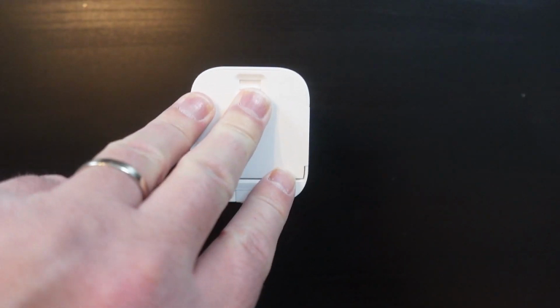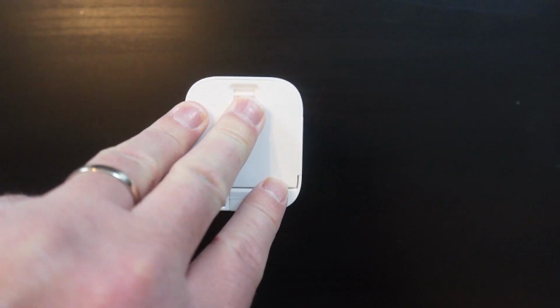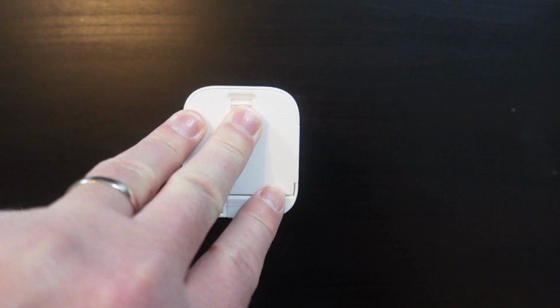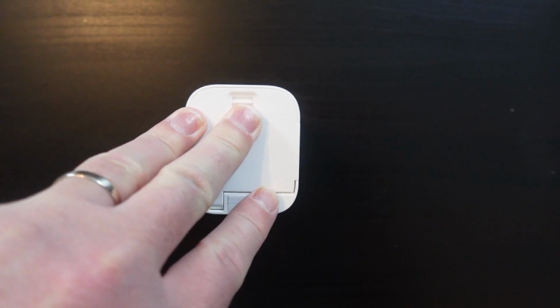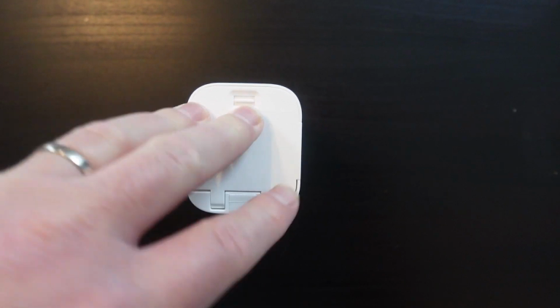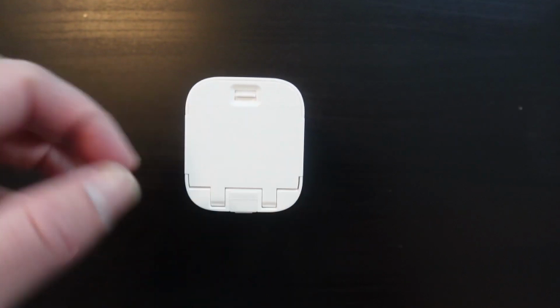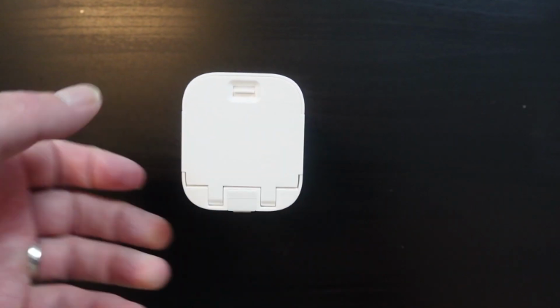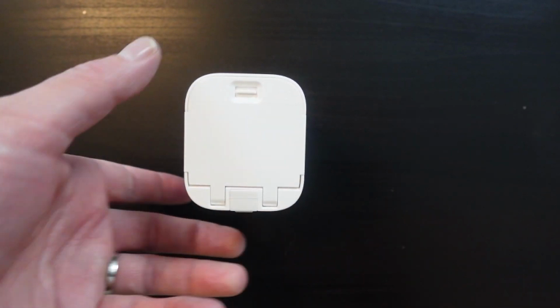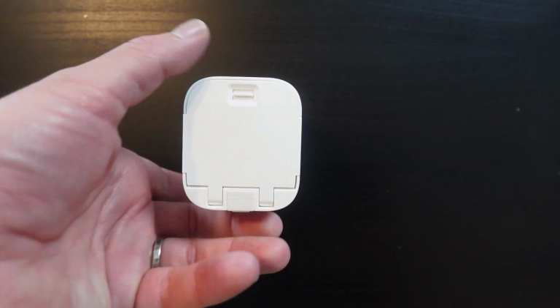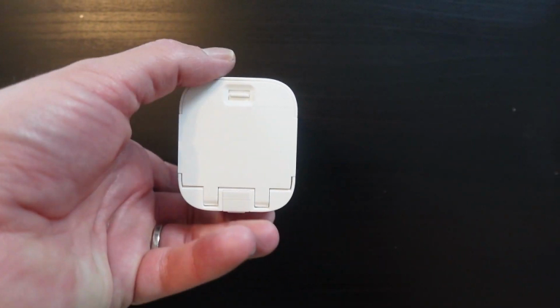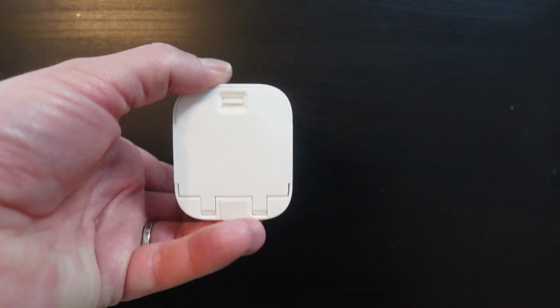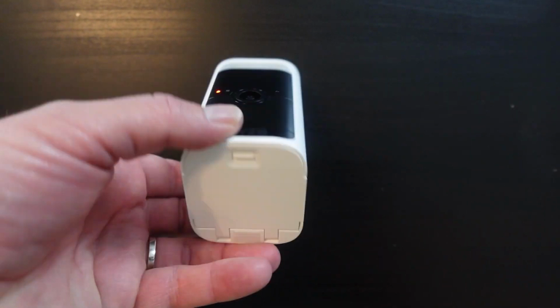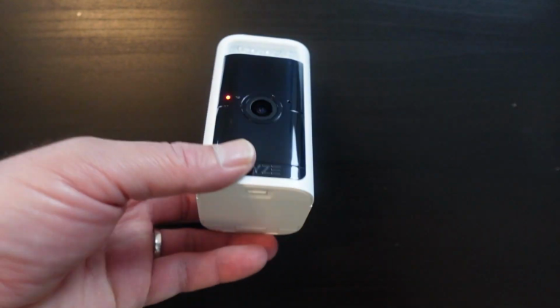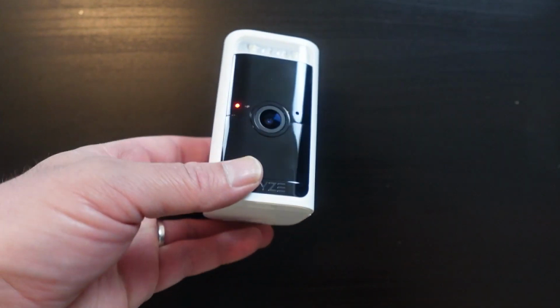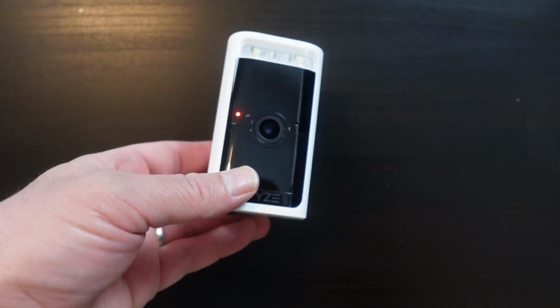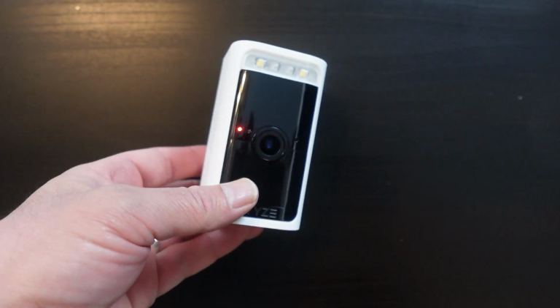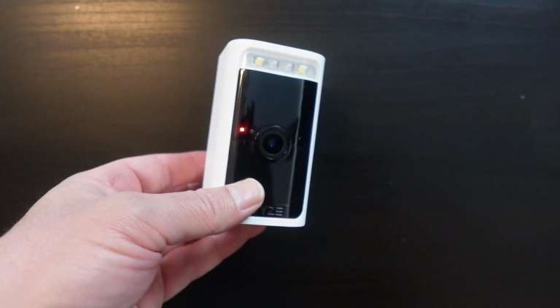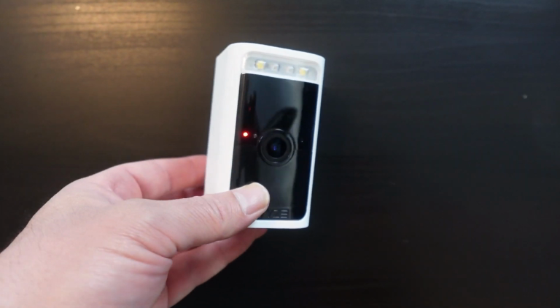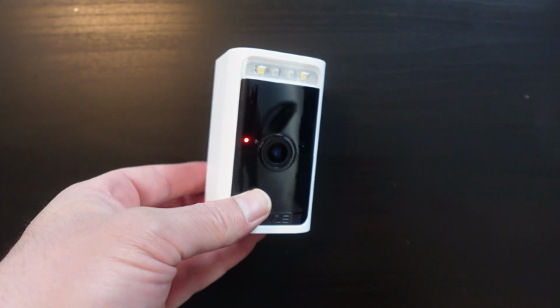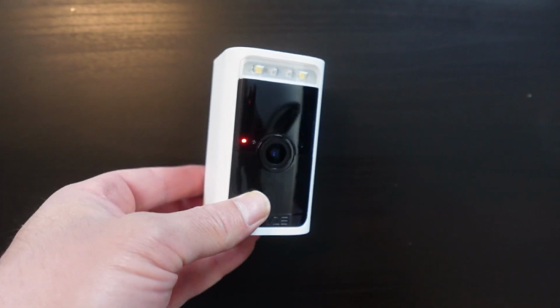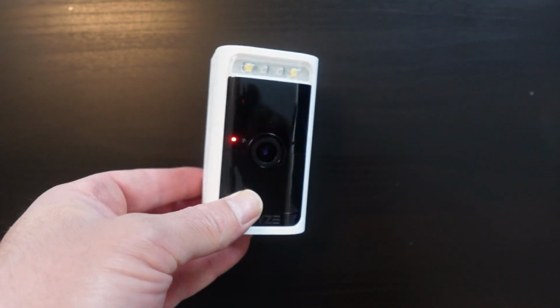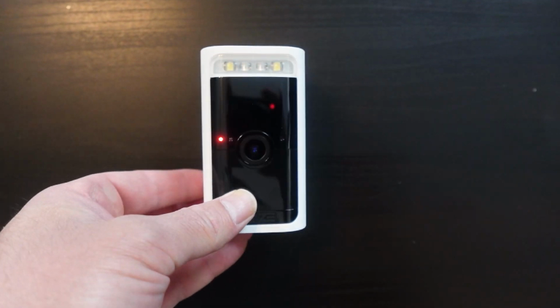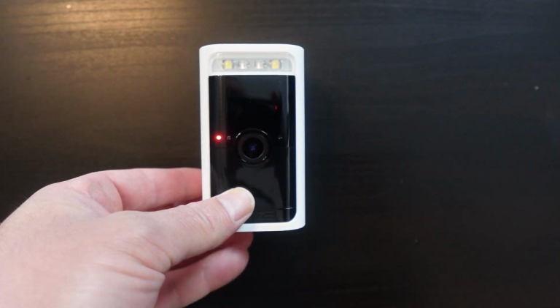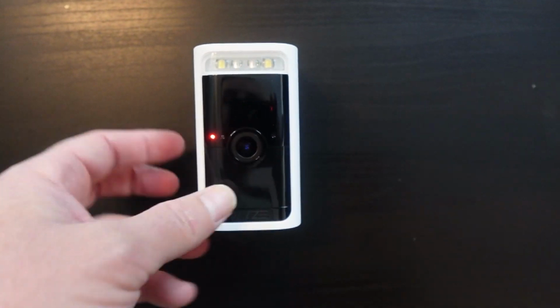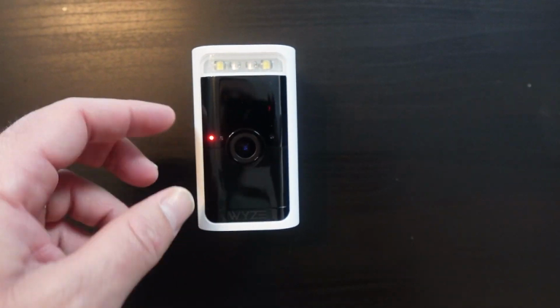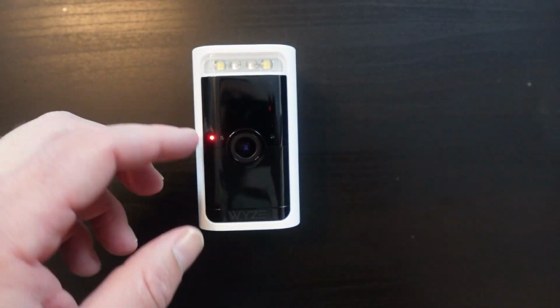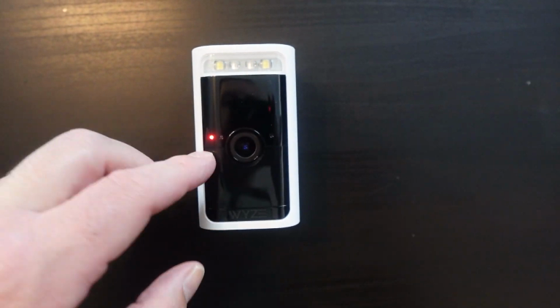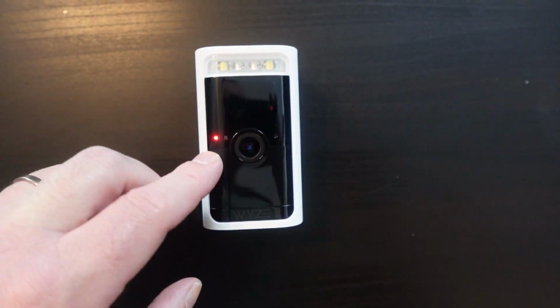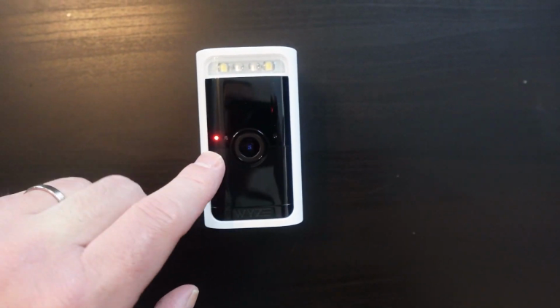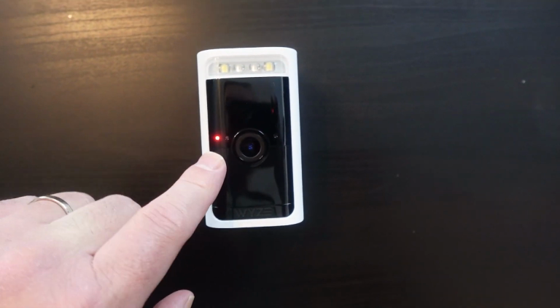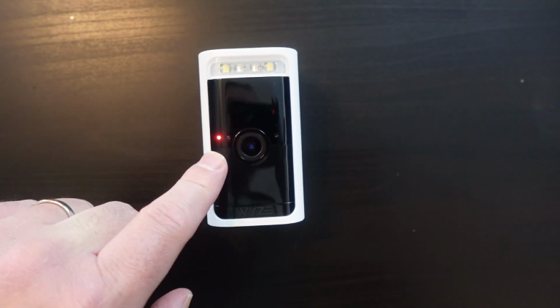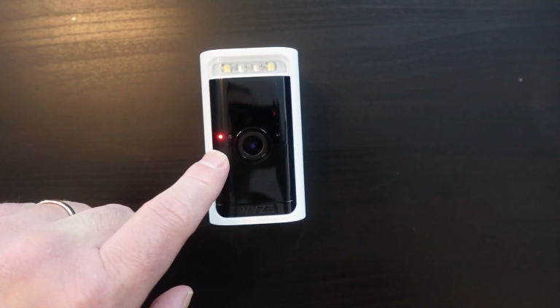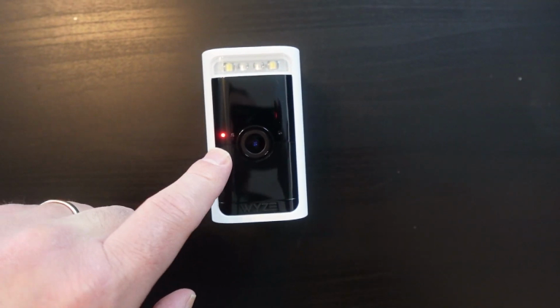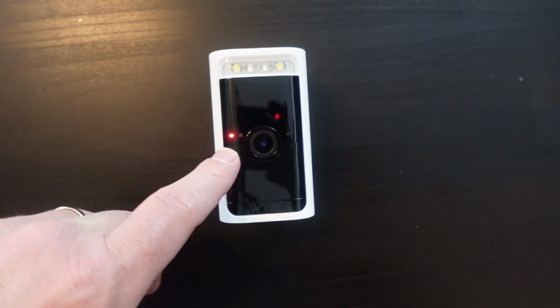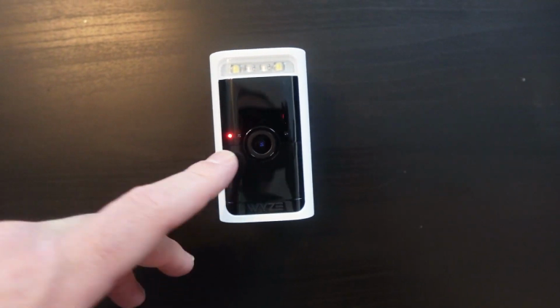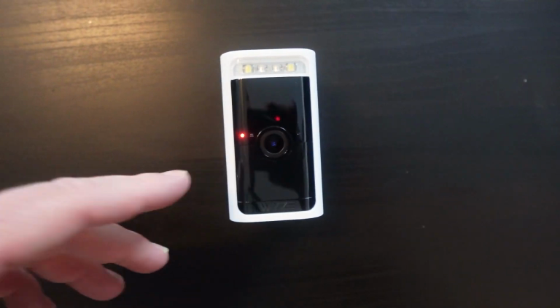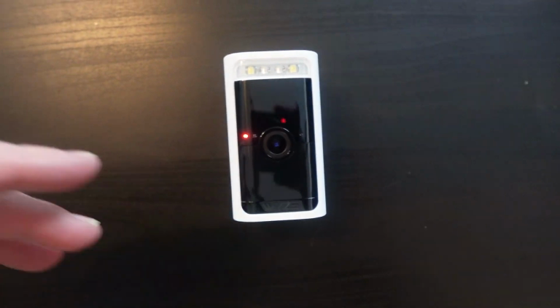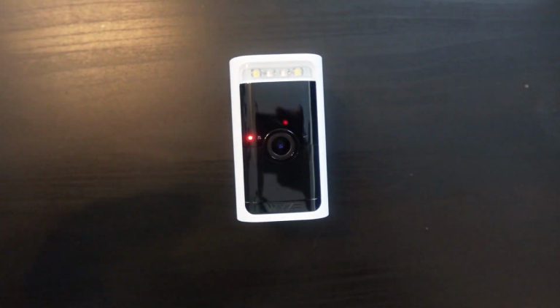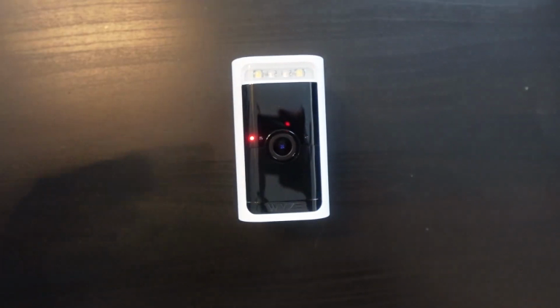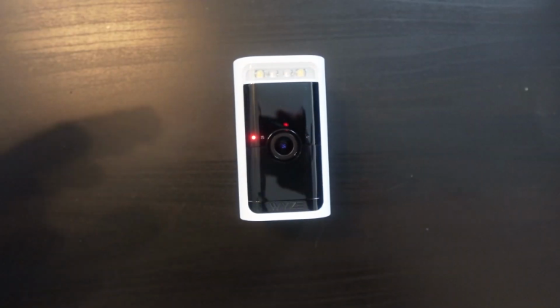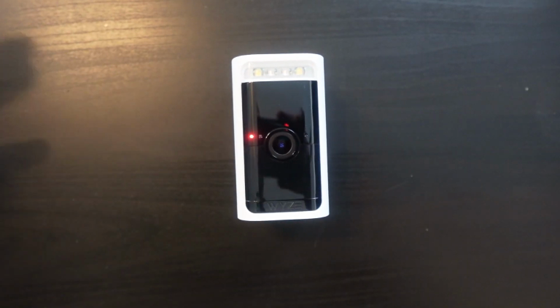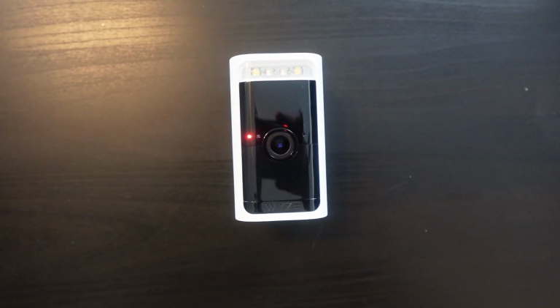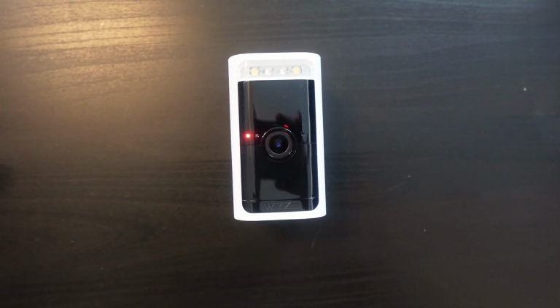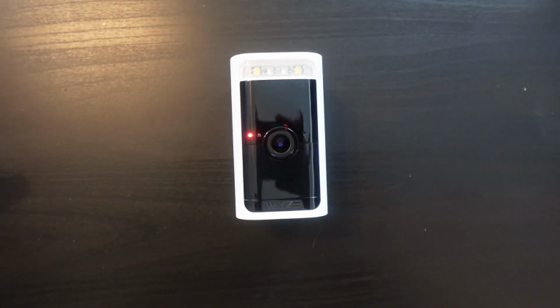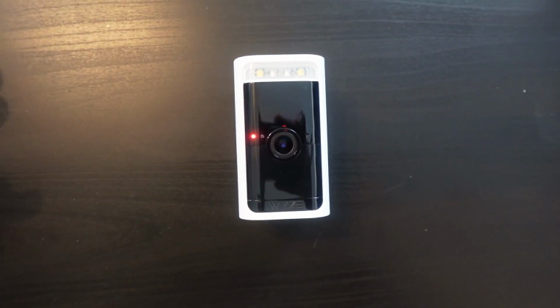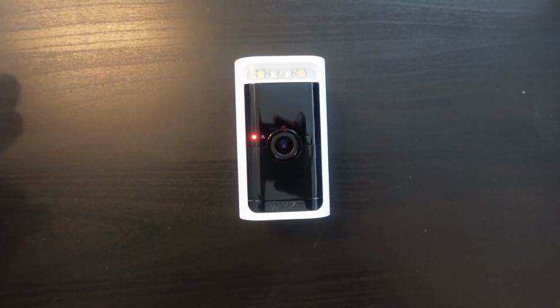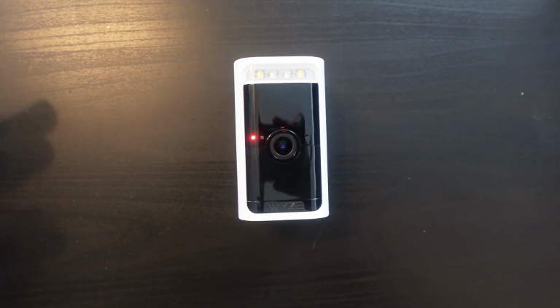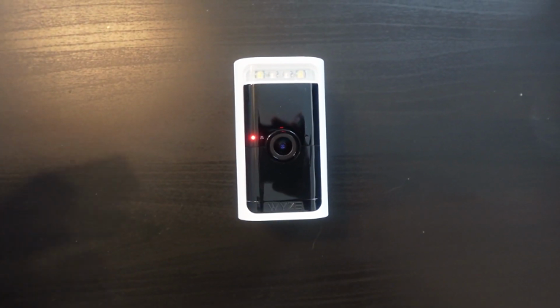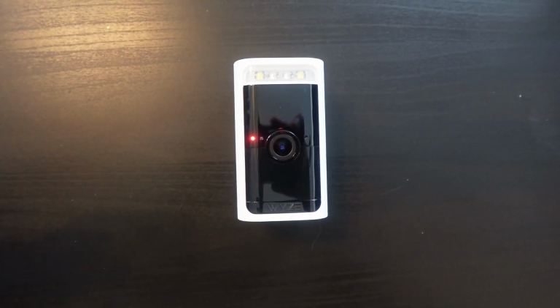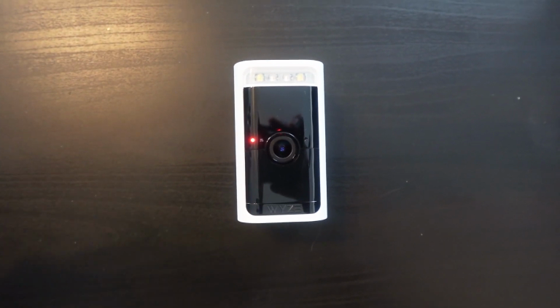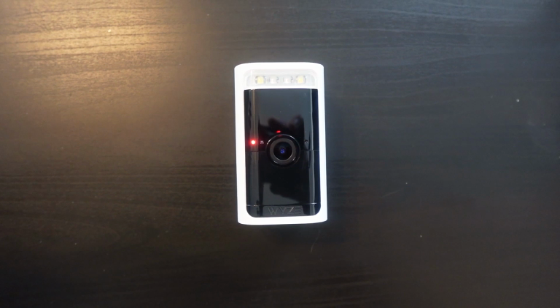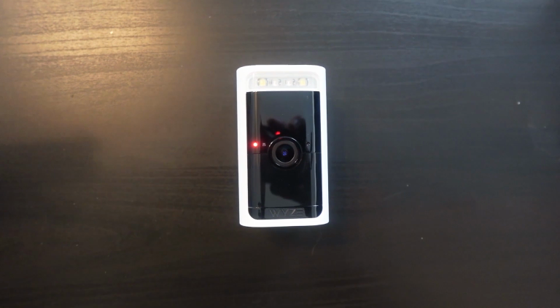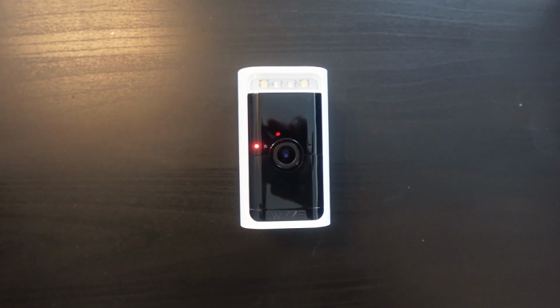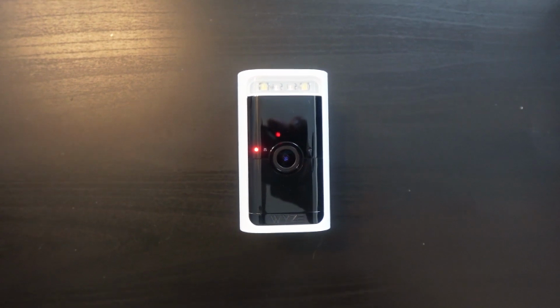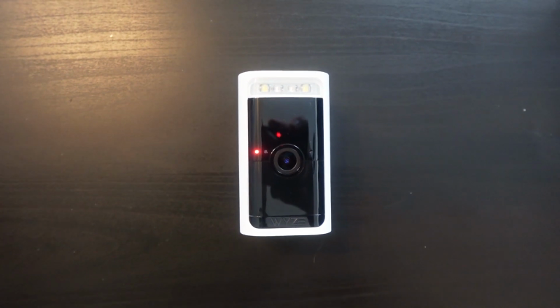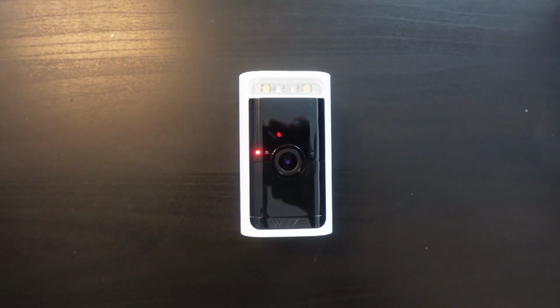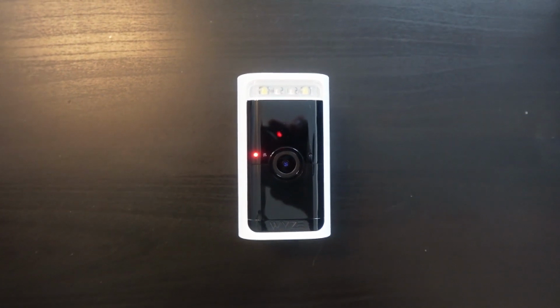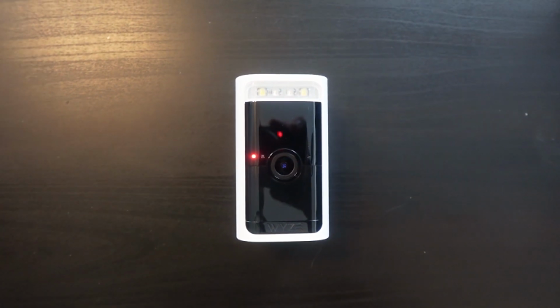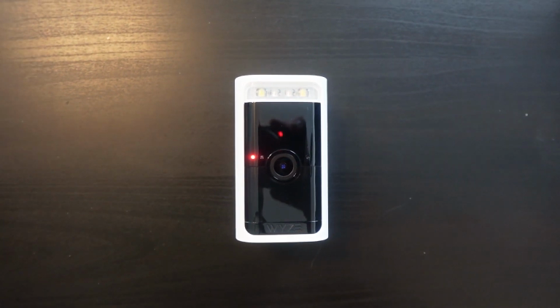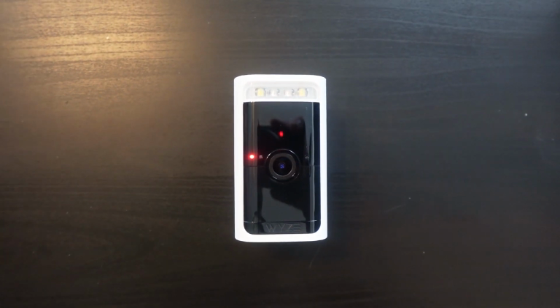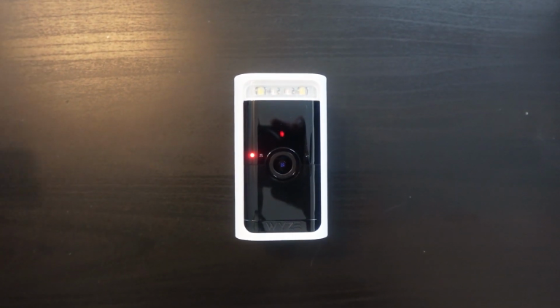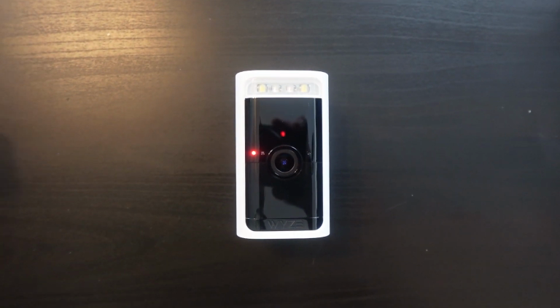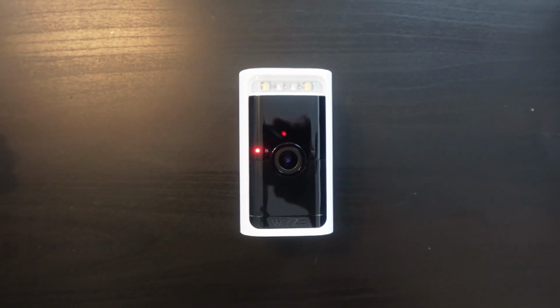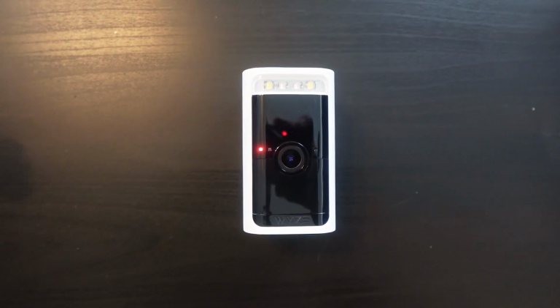Once the camera is fully connected, you'll see a solid red light. At that point it's all connected and you can go mount it wherever you want.